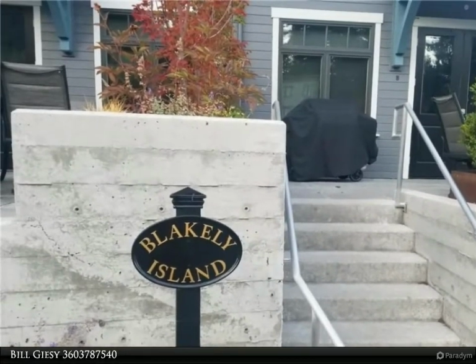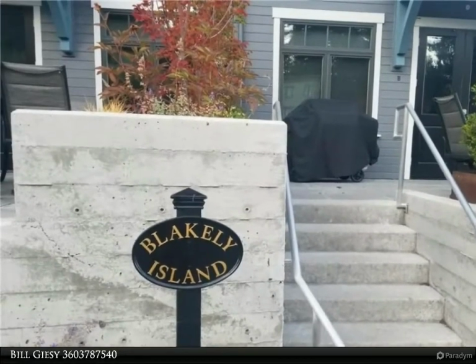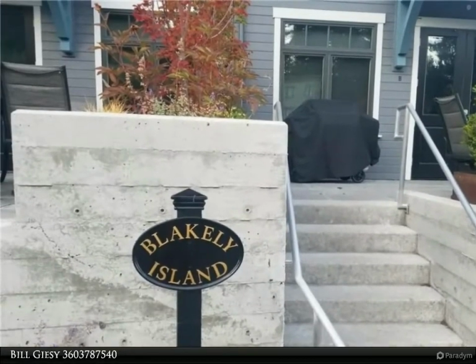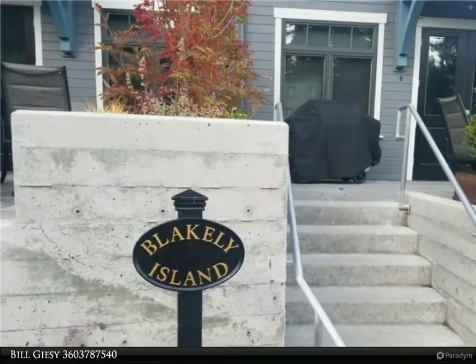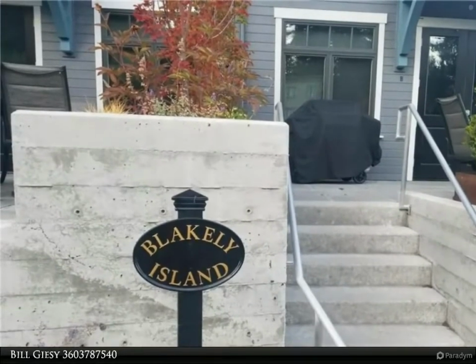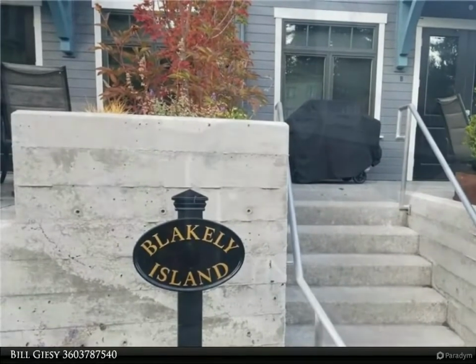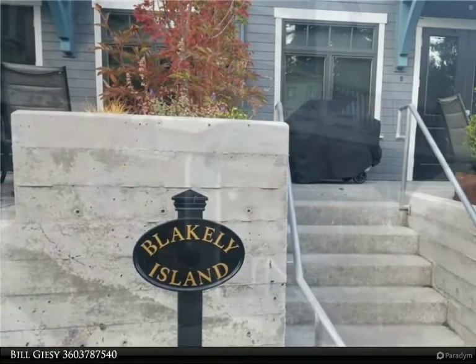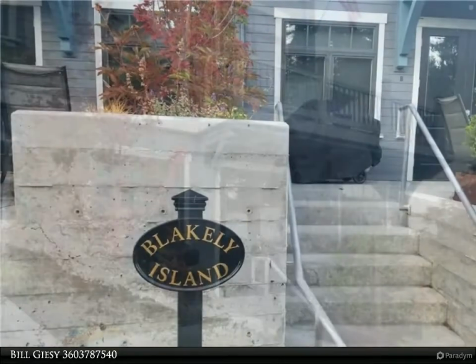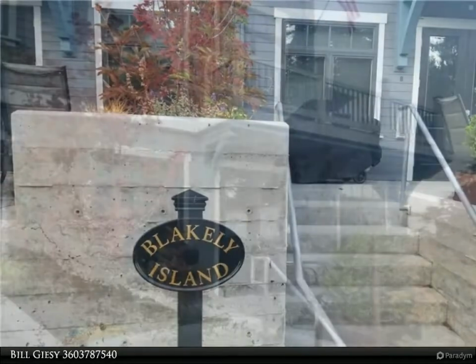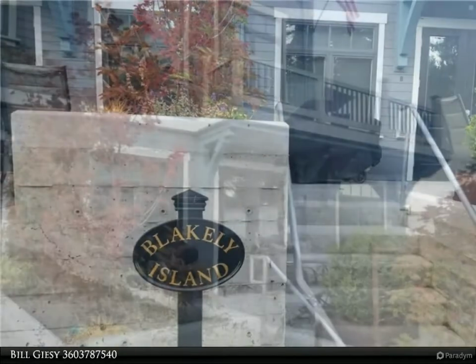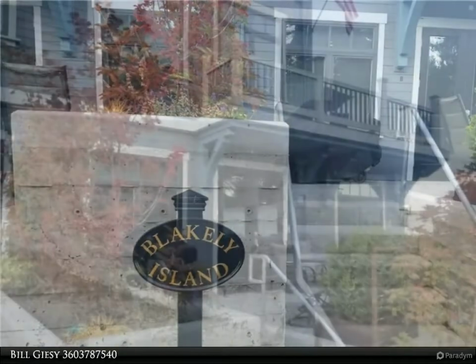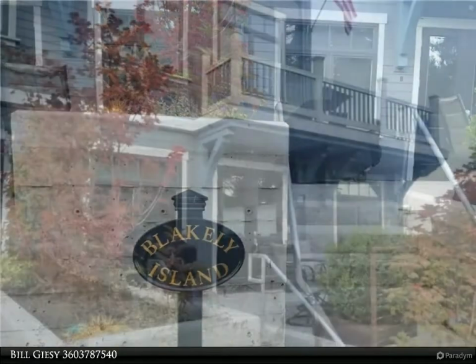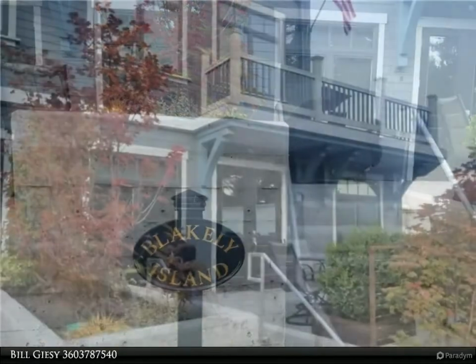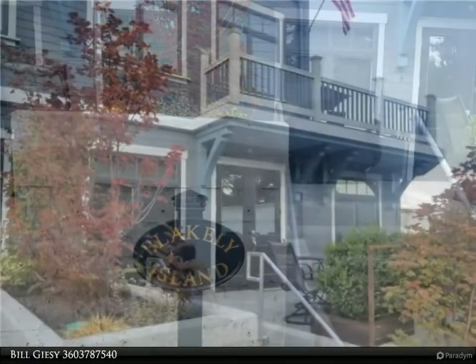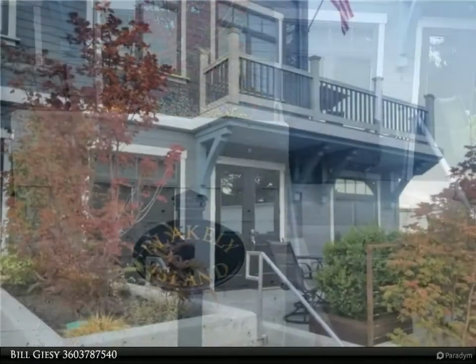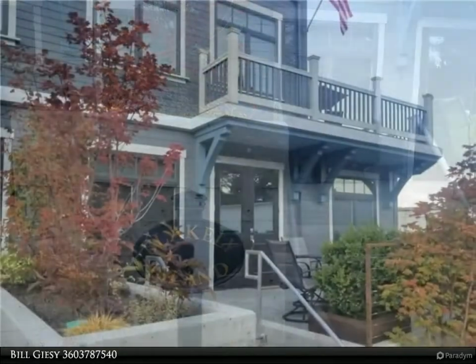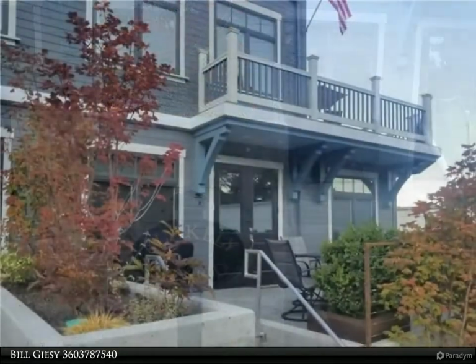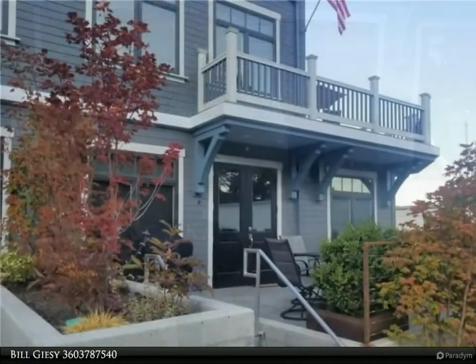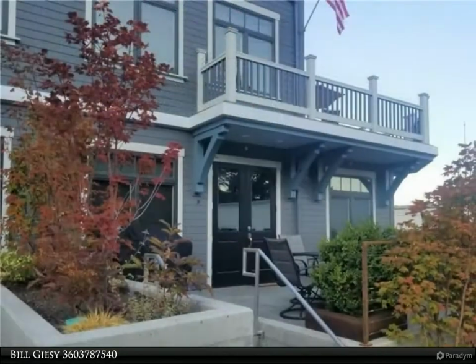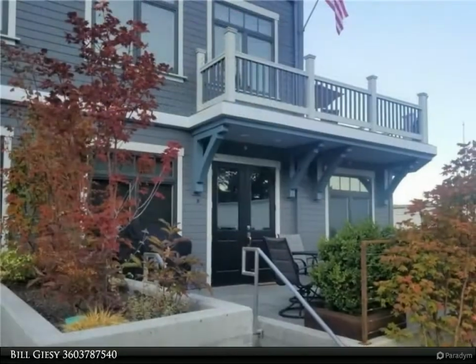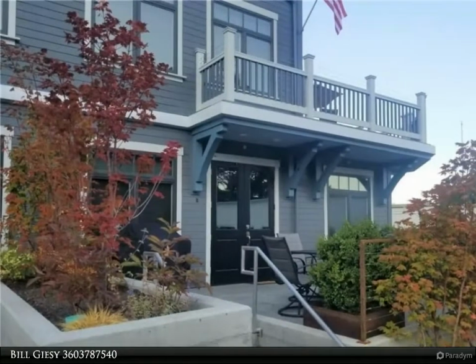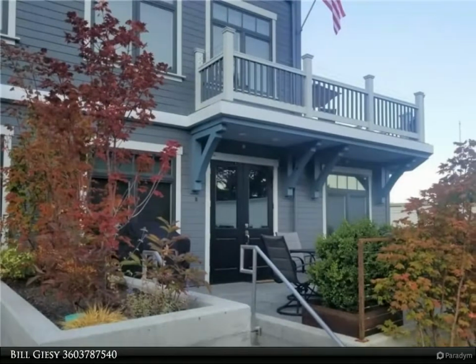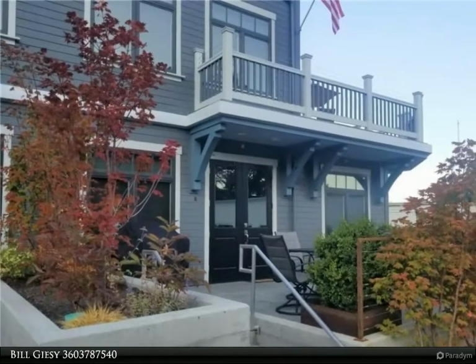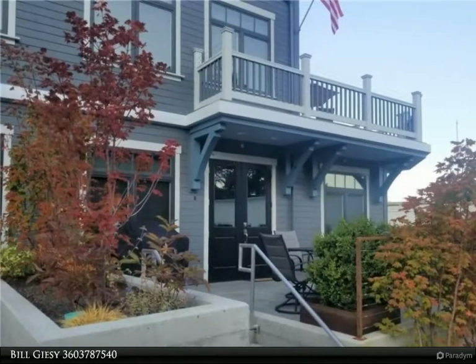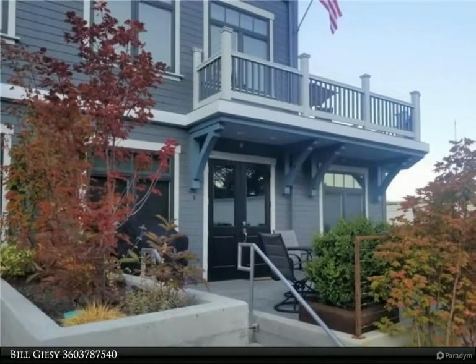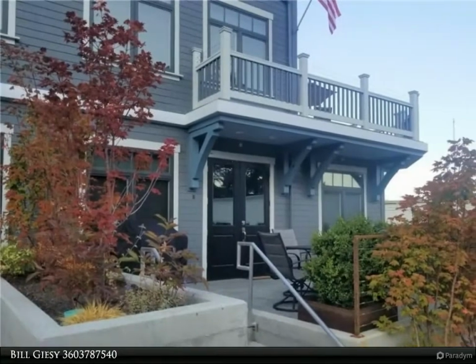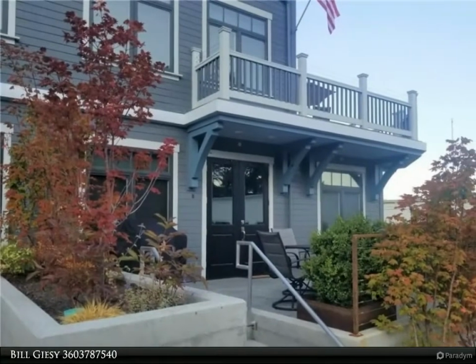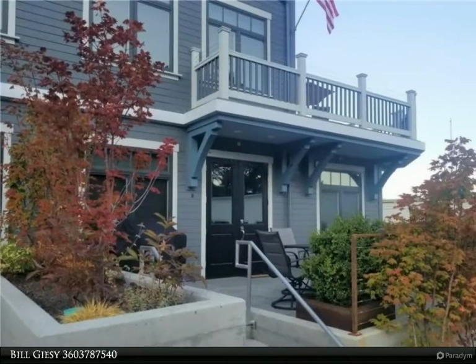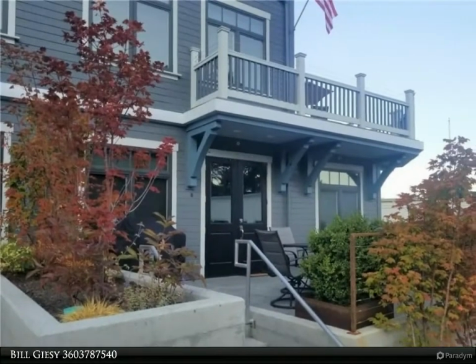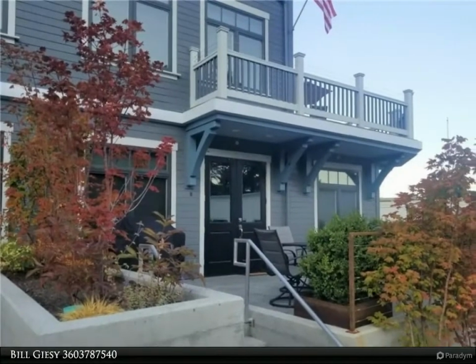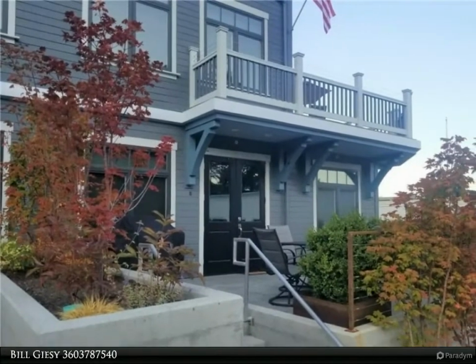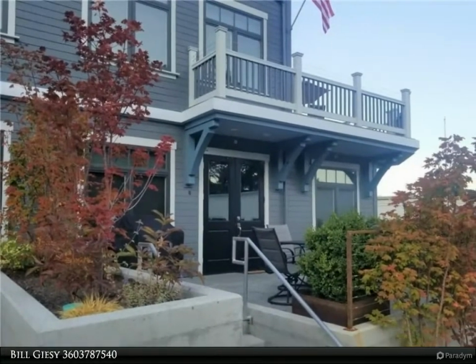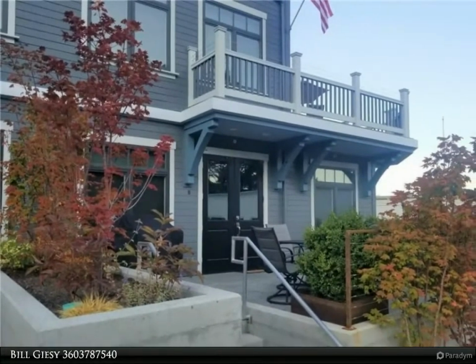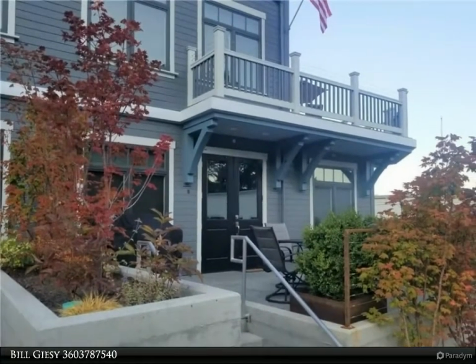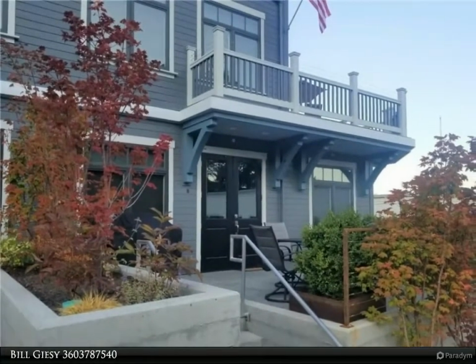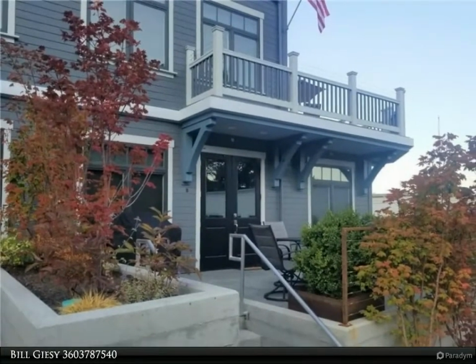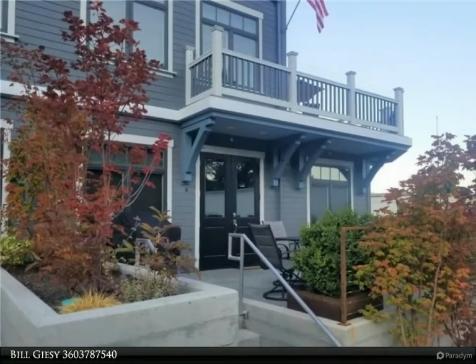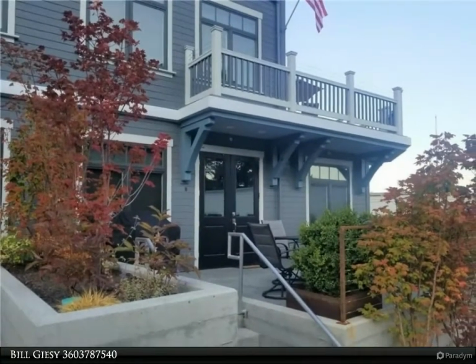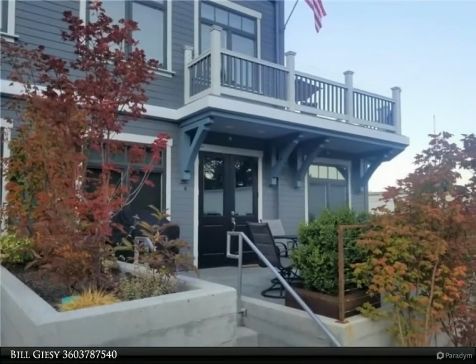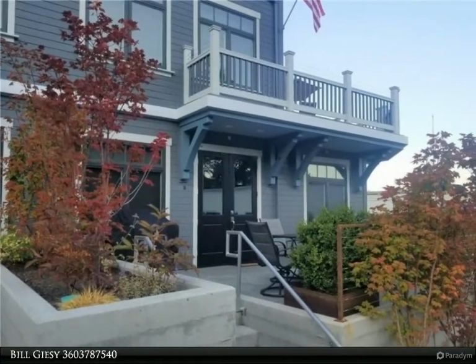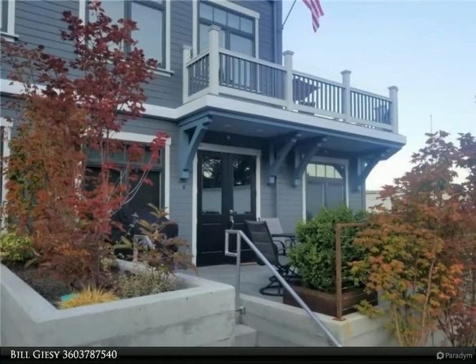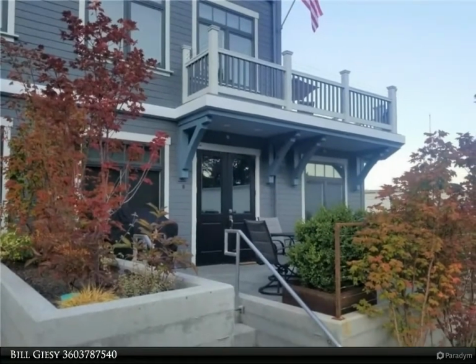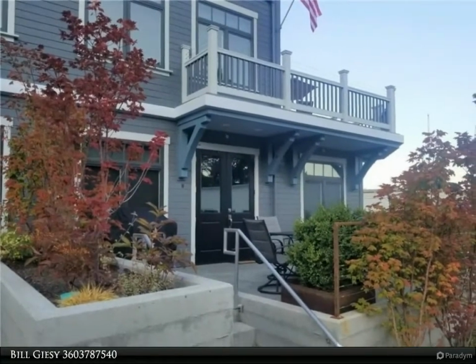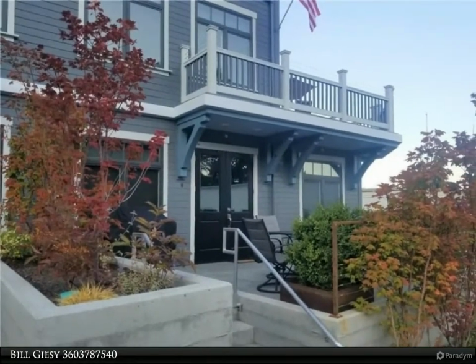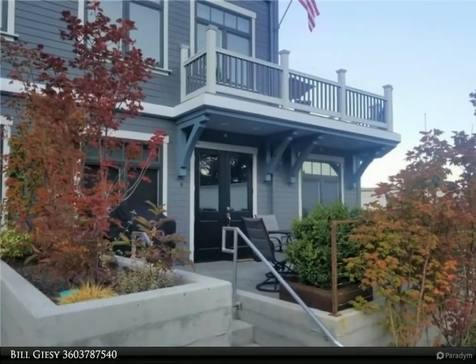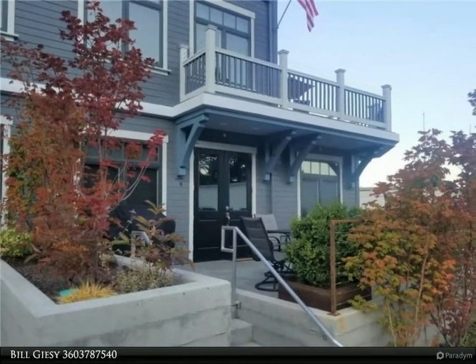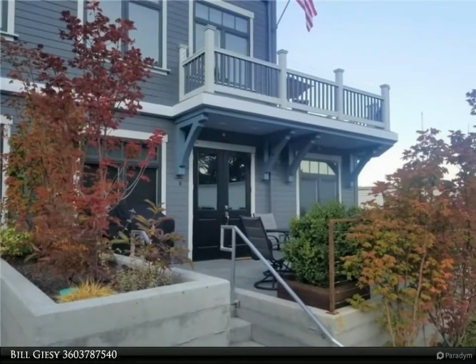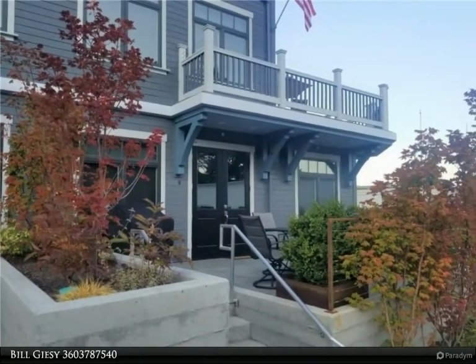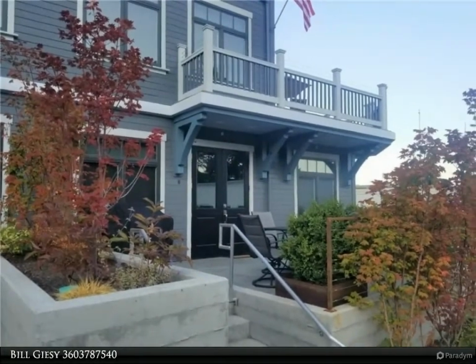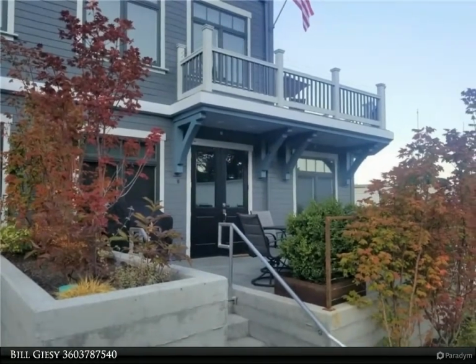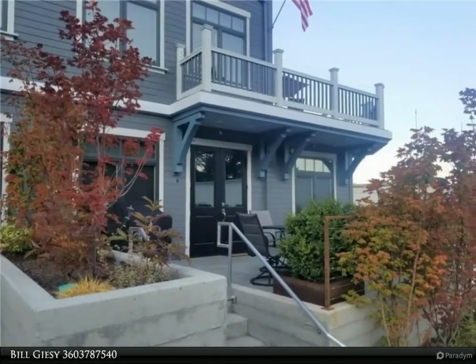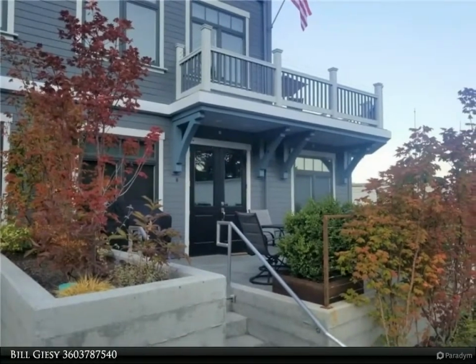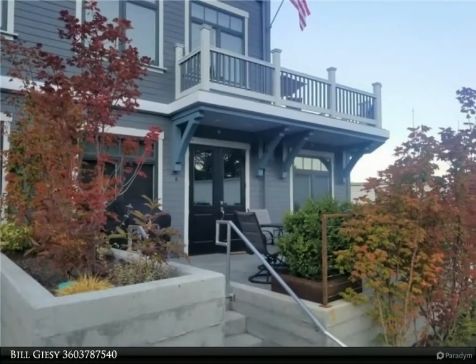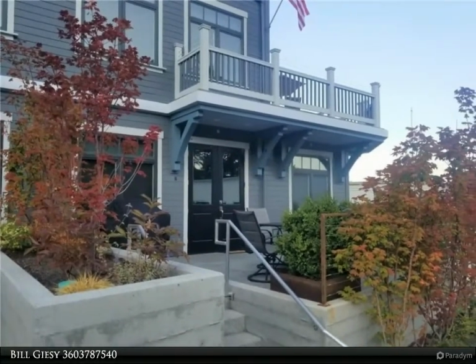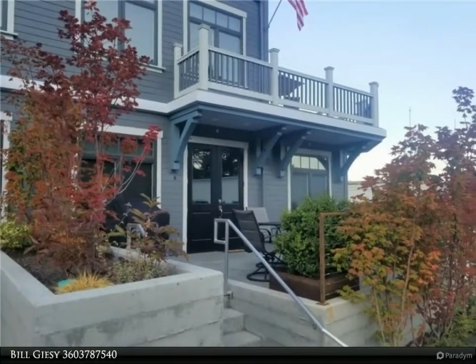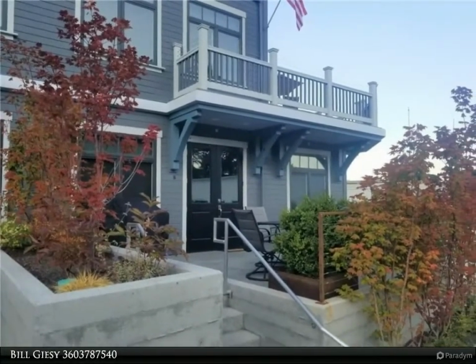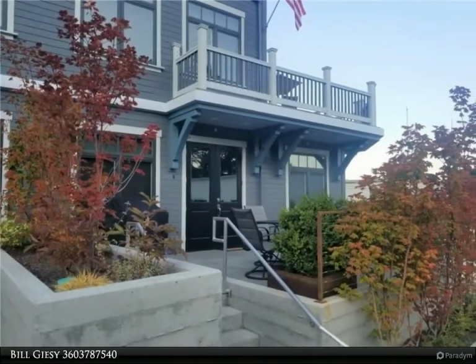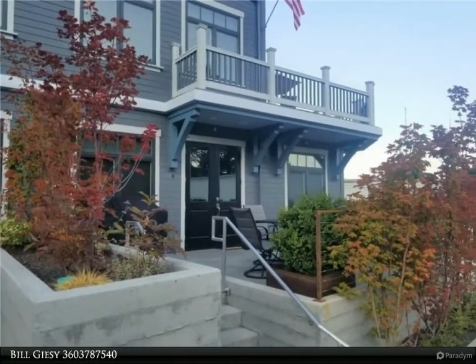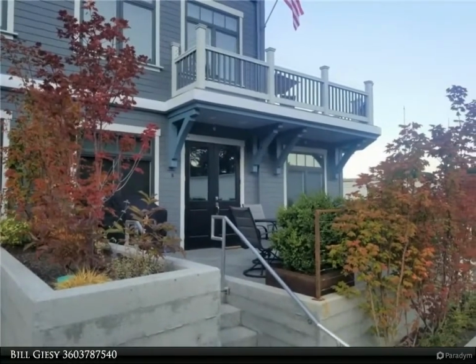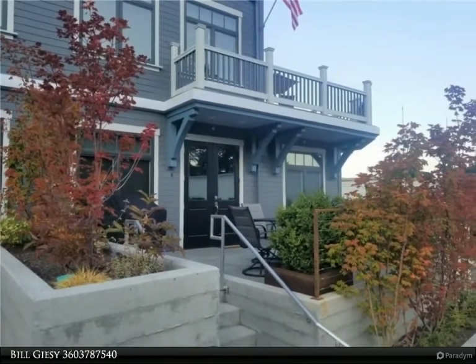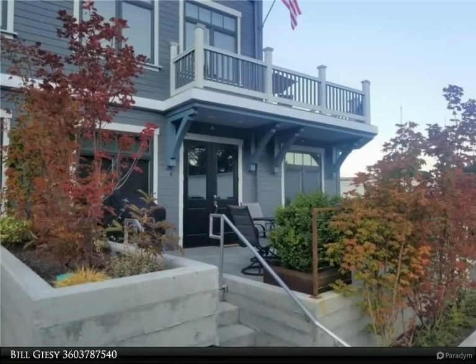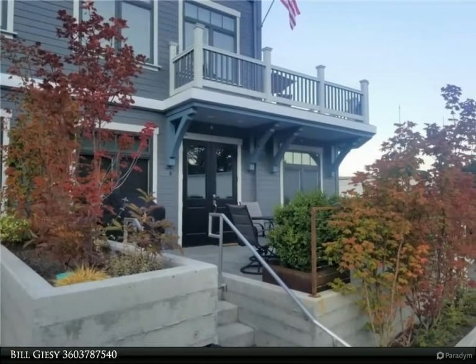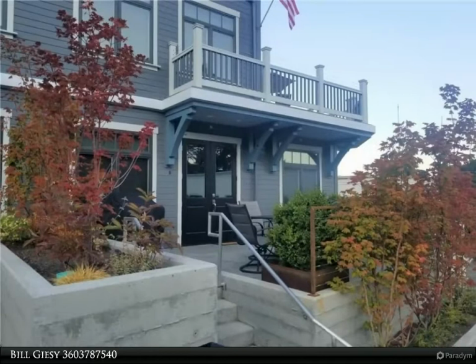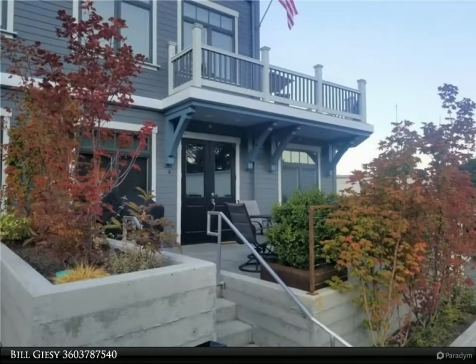Sold completely turnkey, the kitchen features stunning quartz blend countertops, brand-new stainless steel appliances and rich hardwood floors.